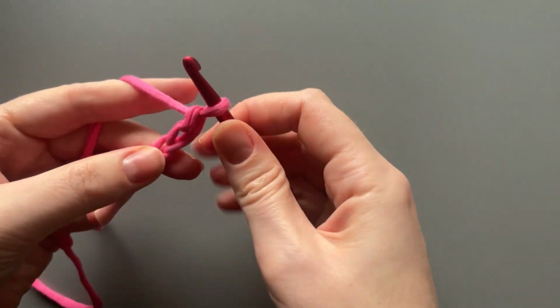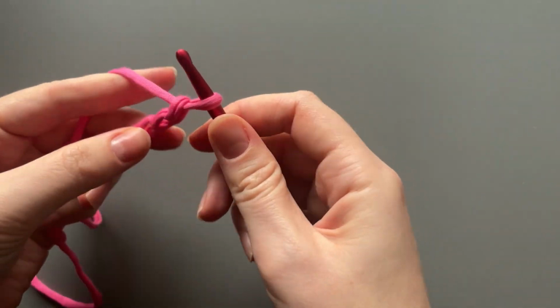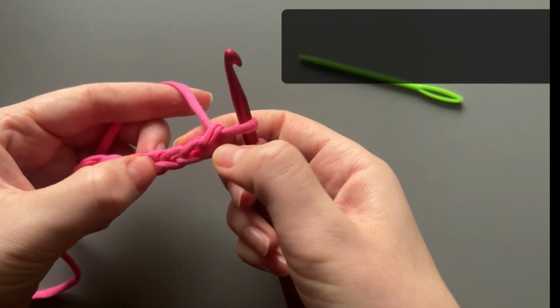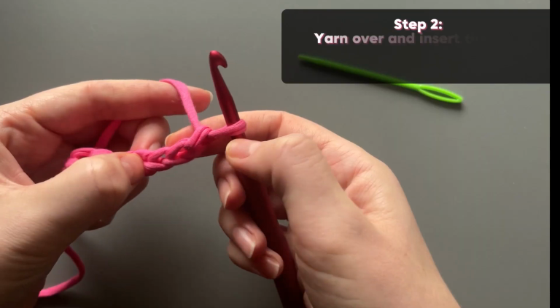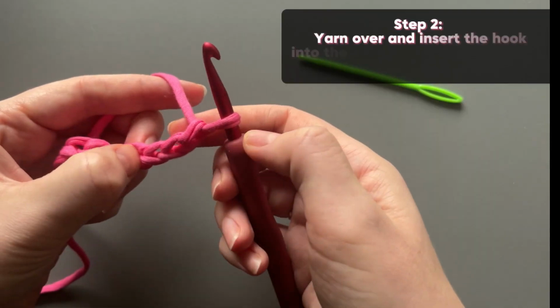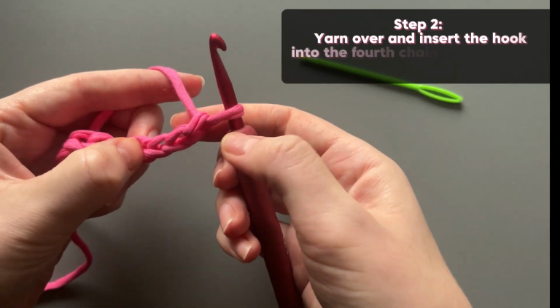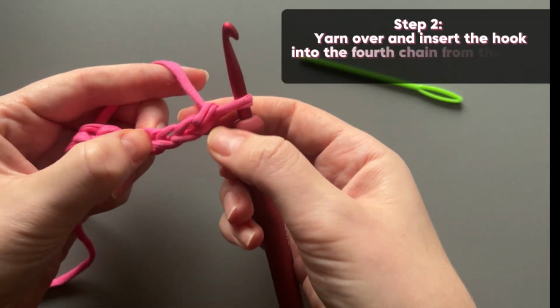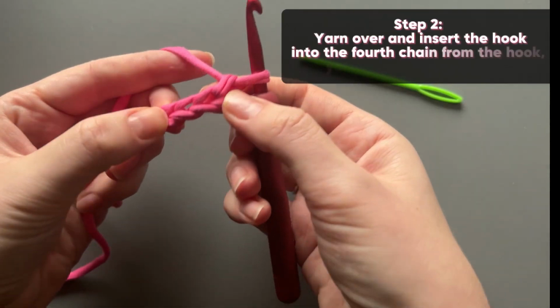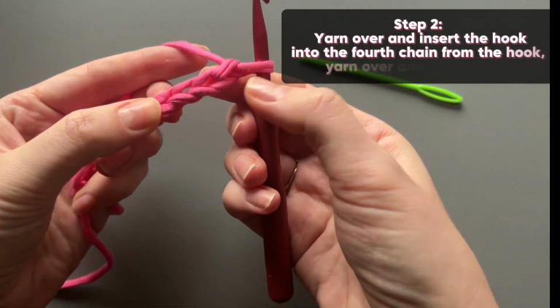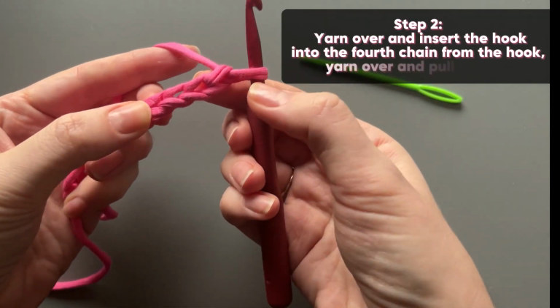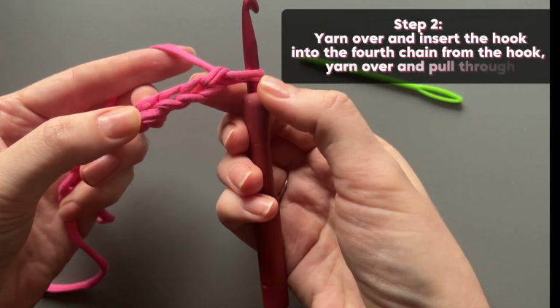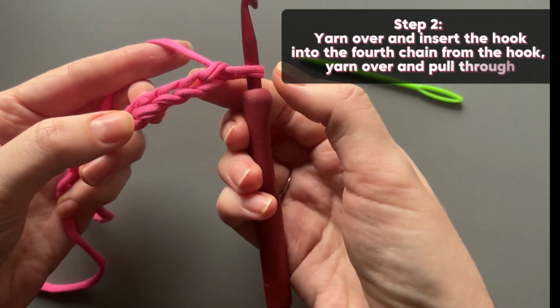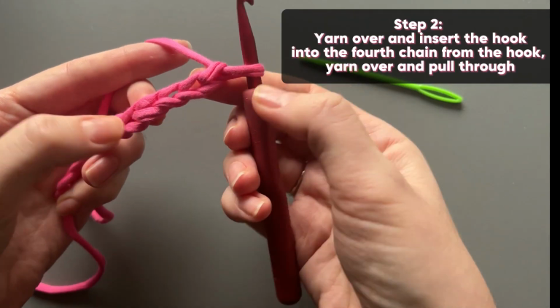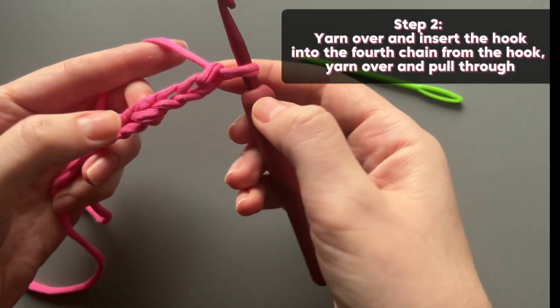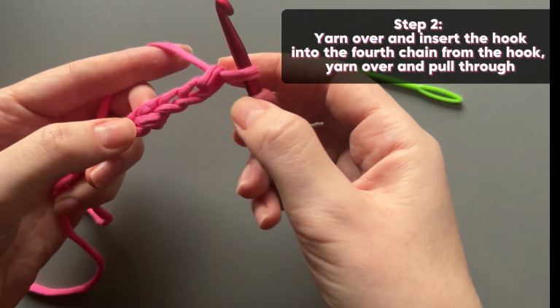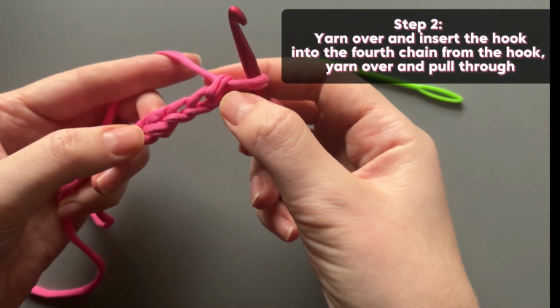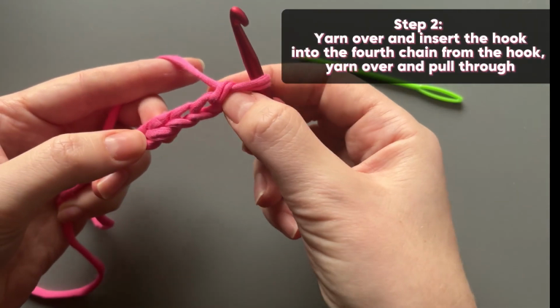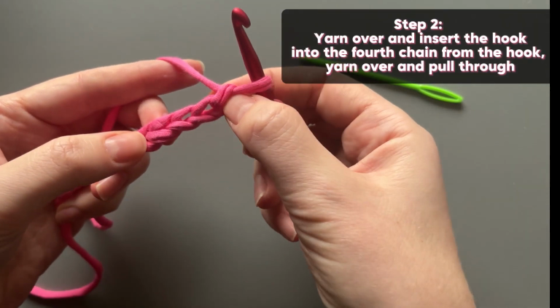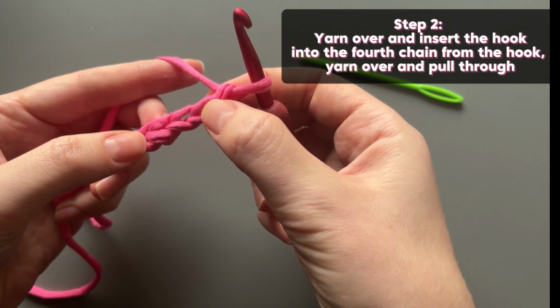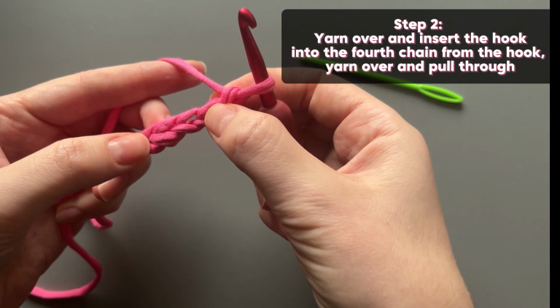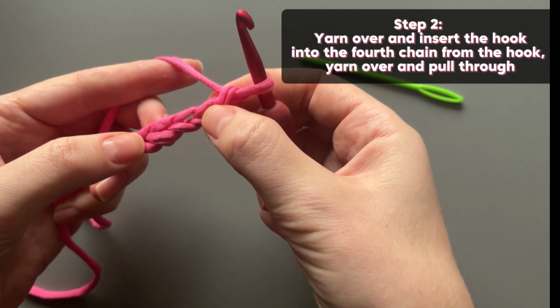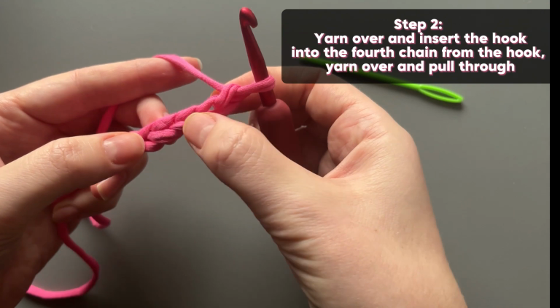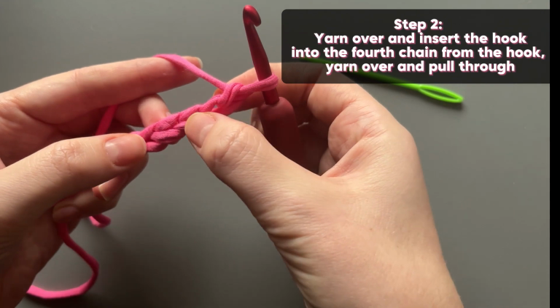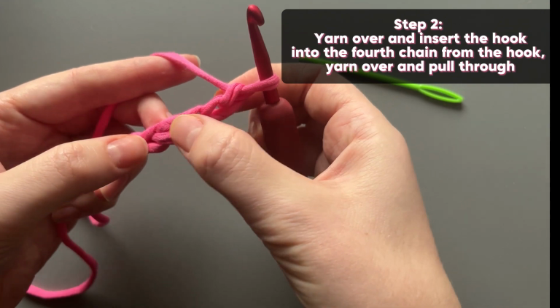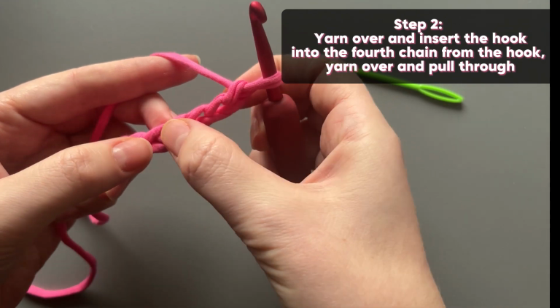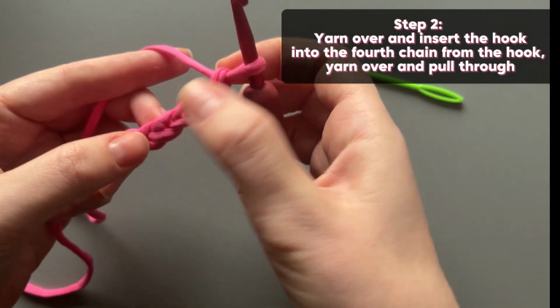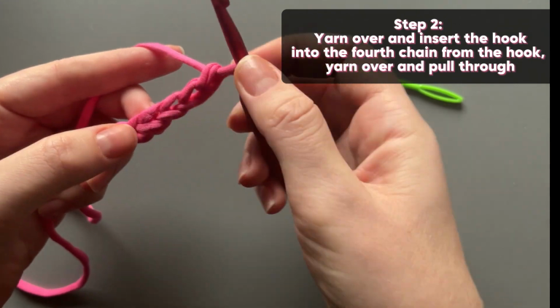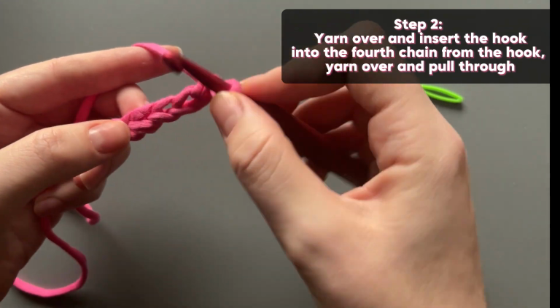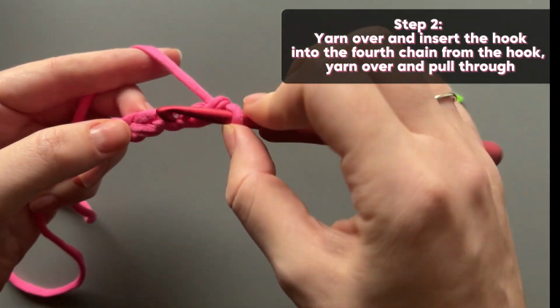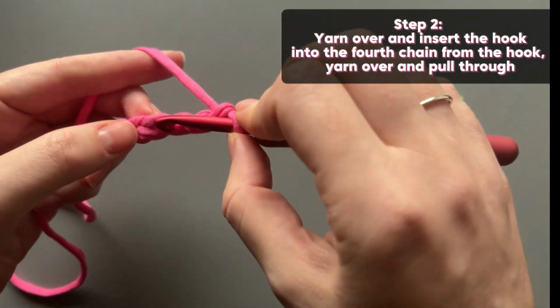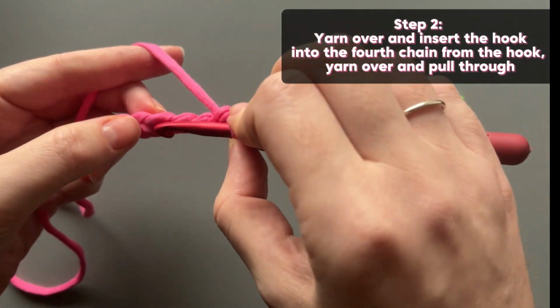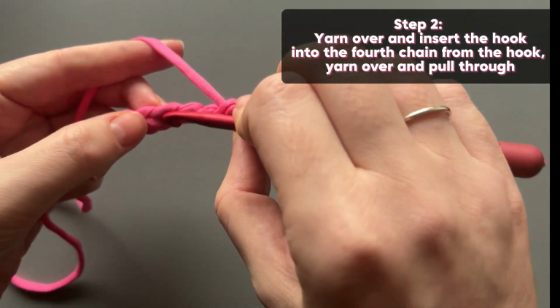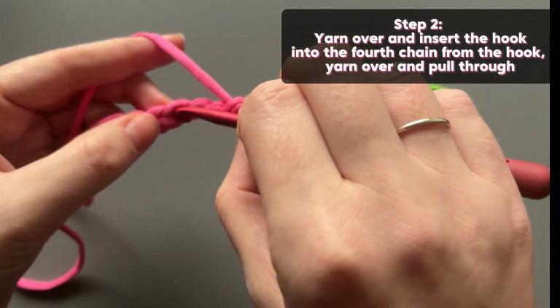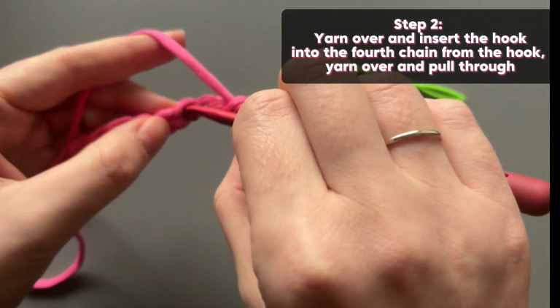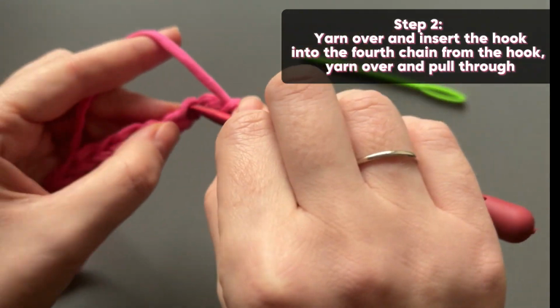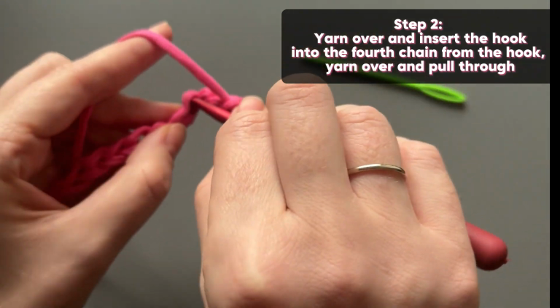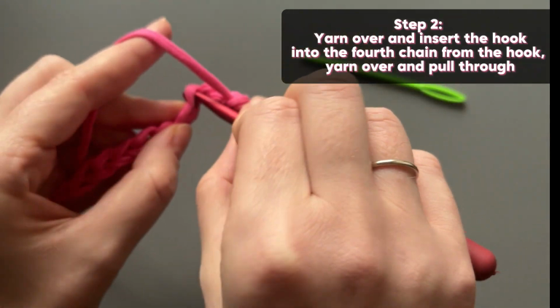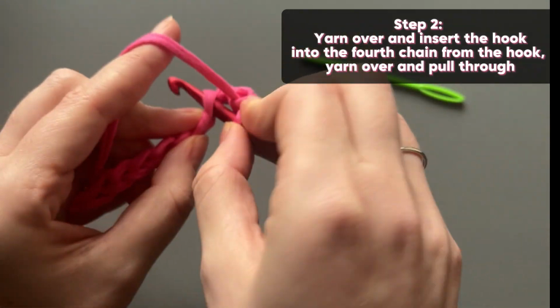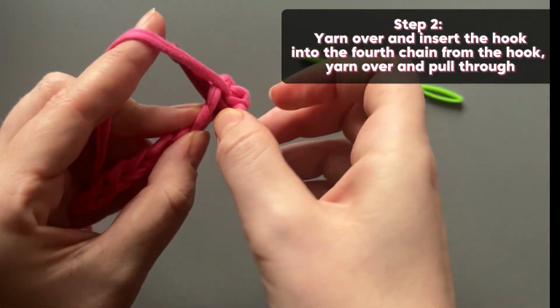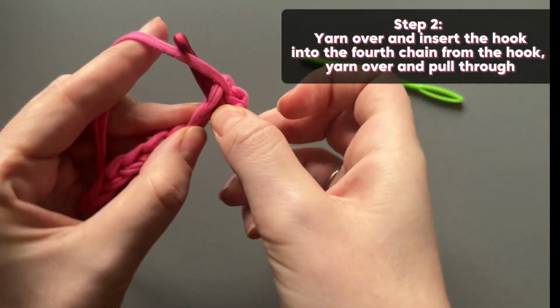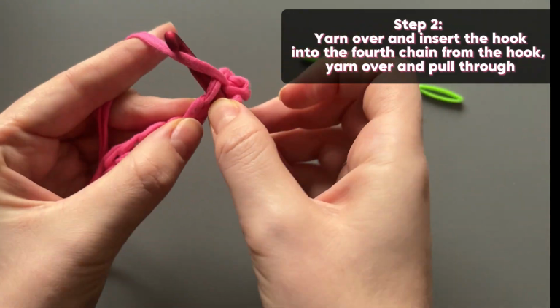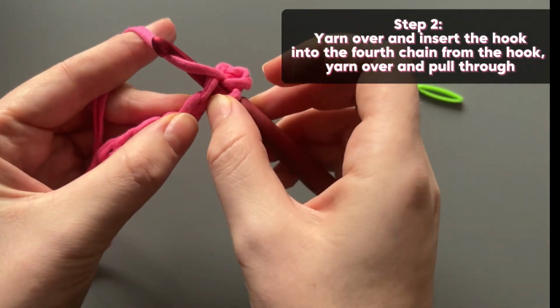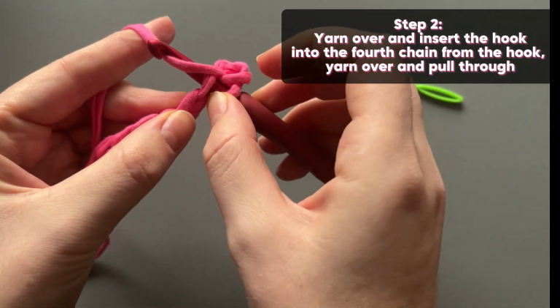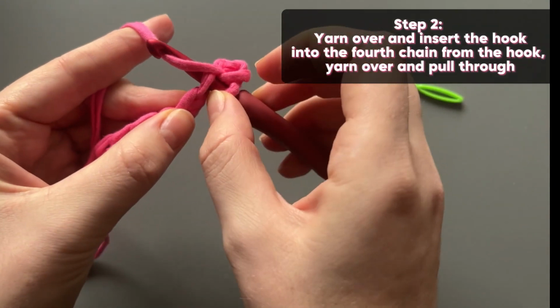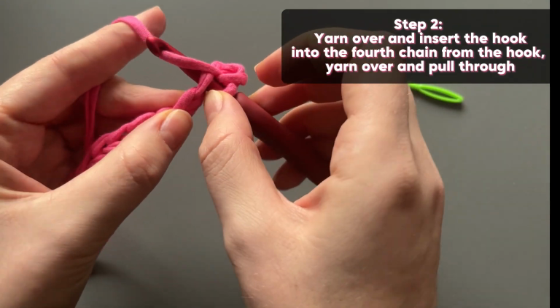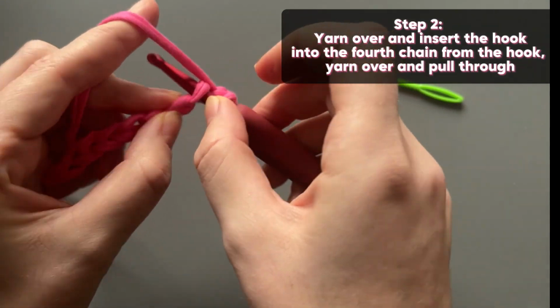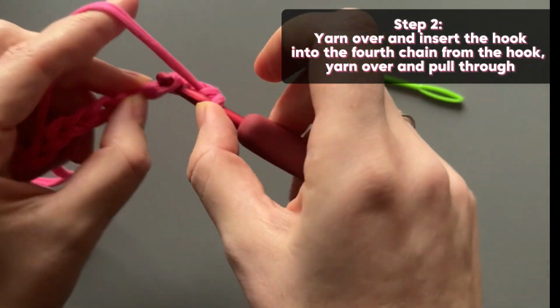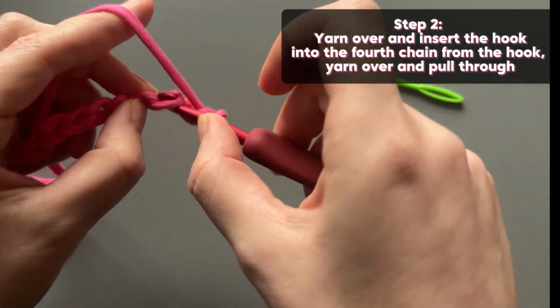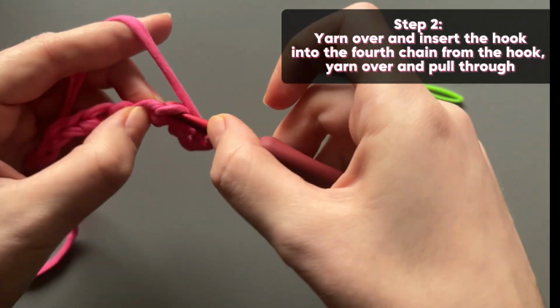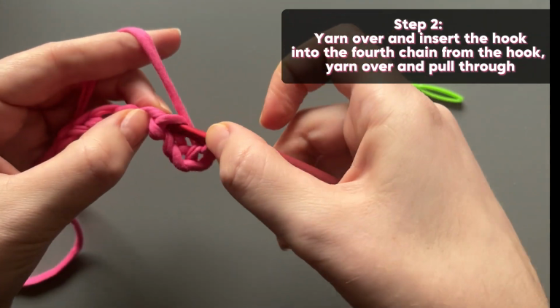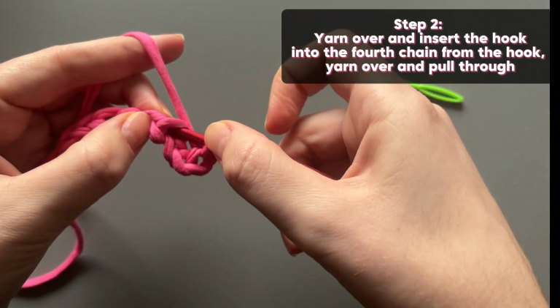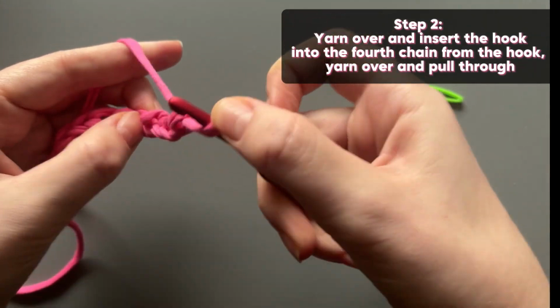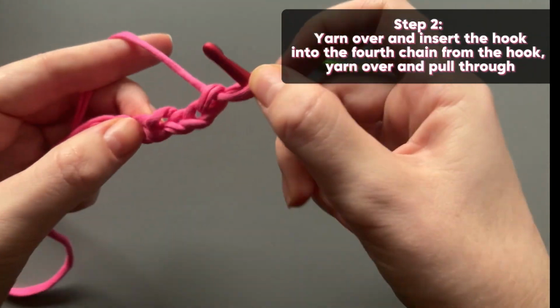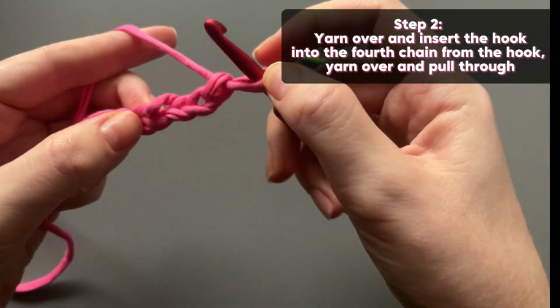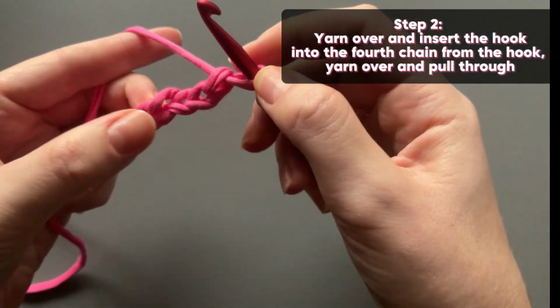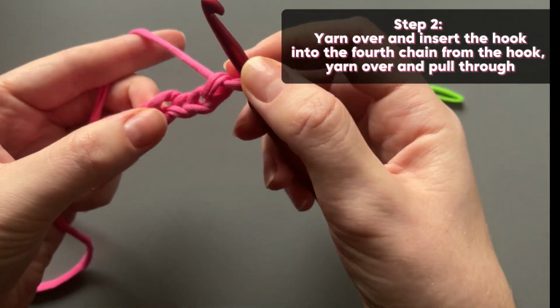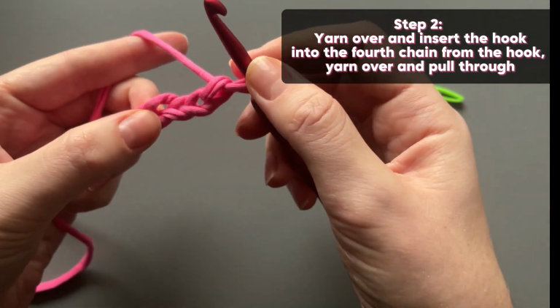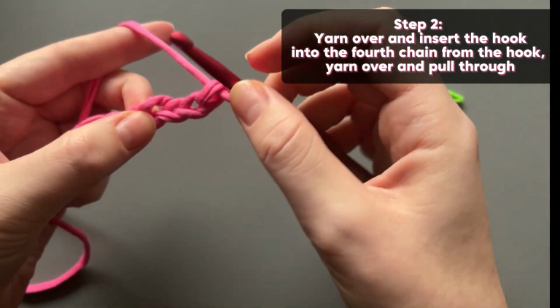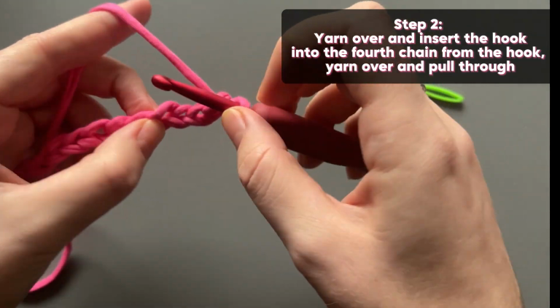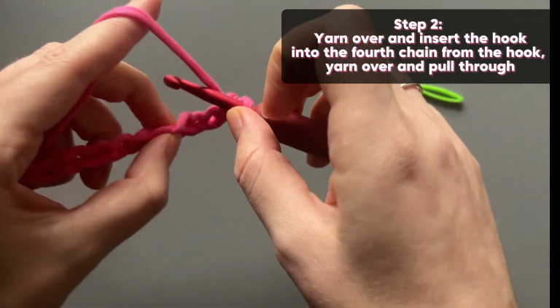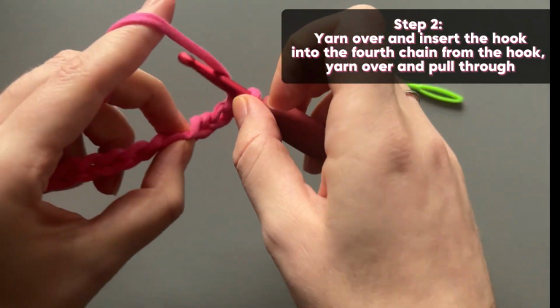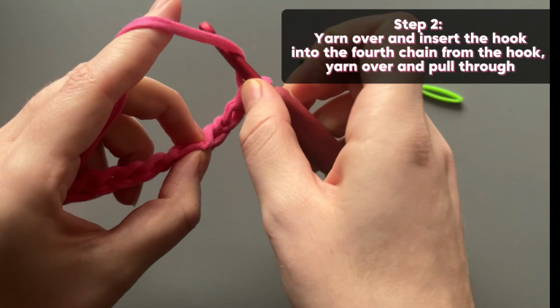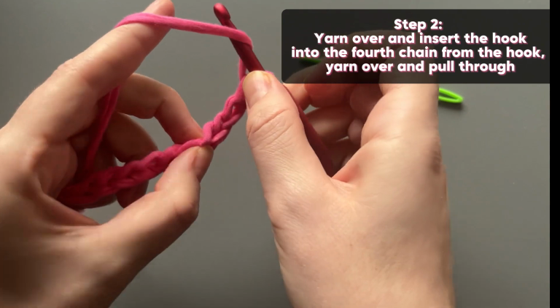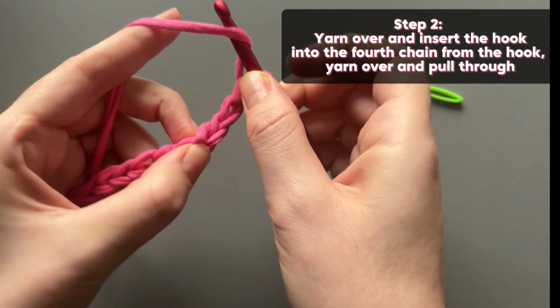Step 2: Yarn over and insert the hook into the fourth chain from the hook, yarn over and pull through.